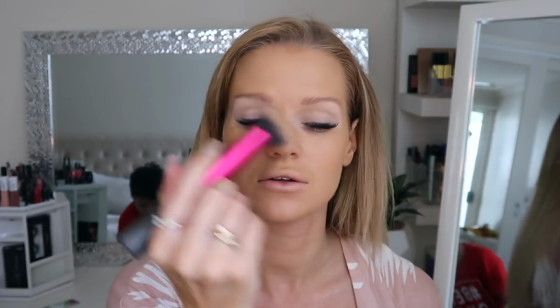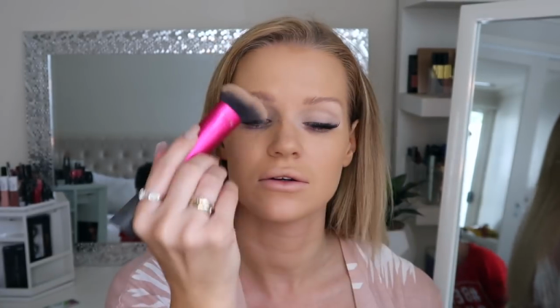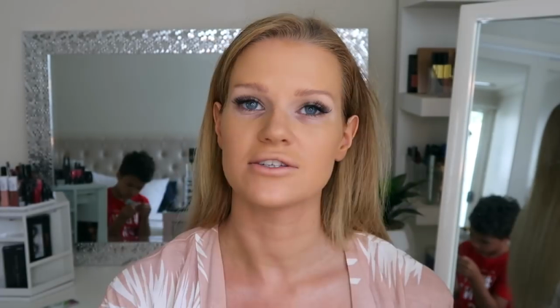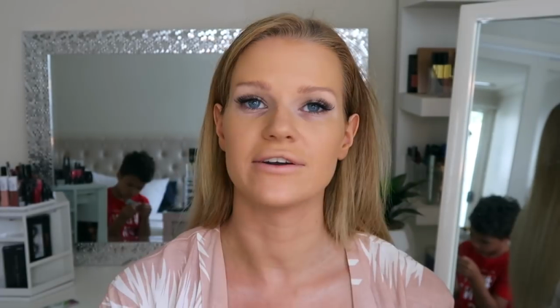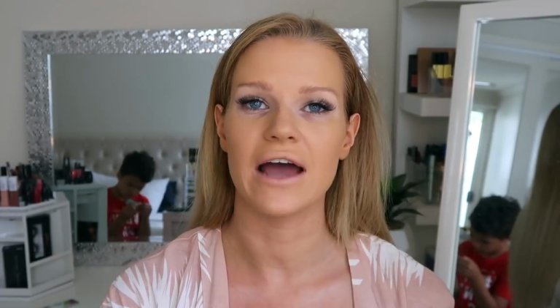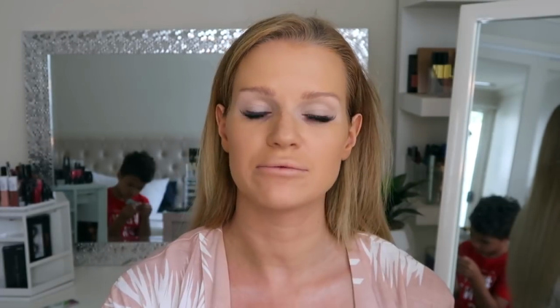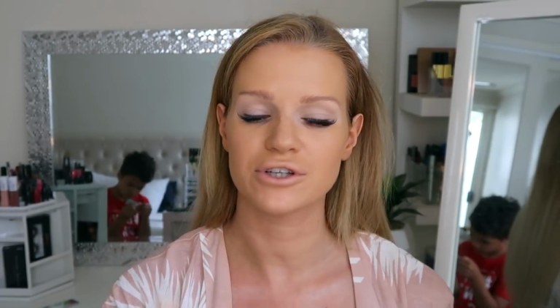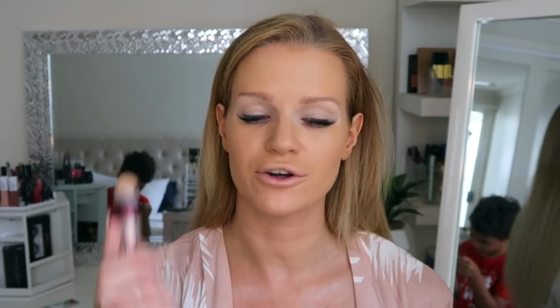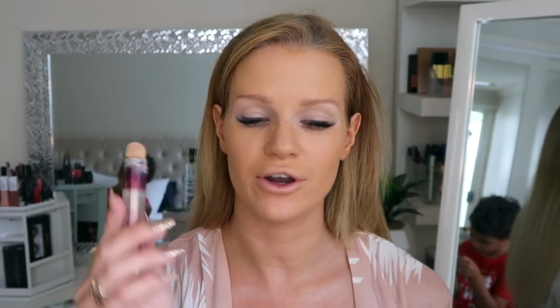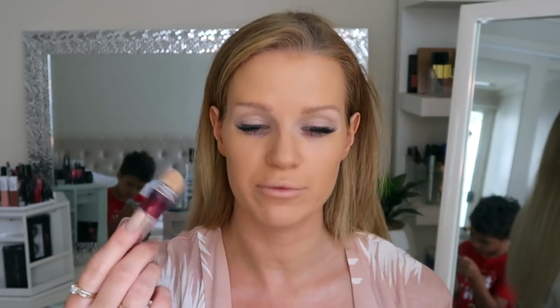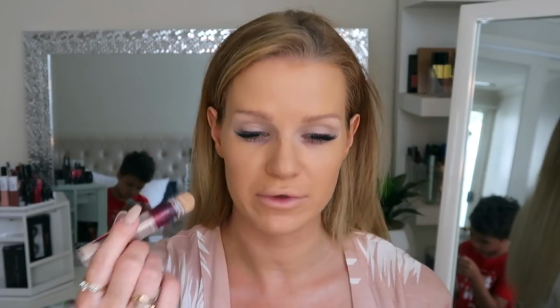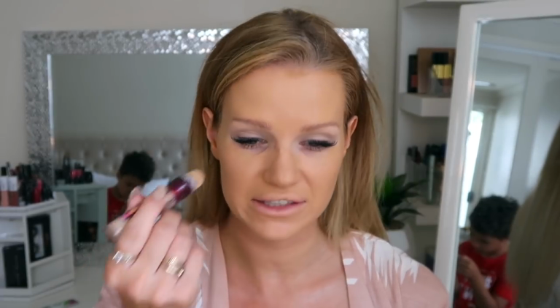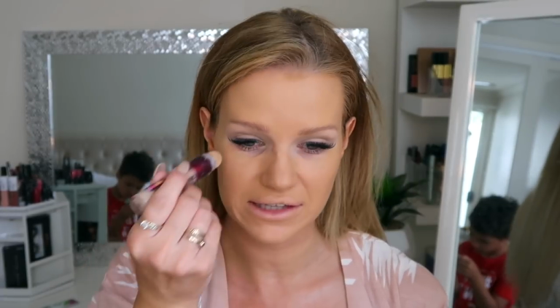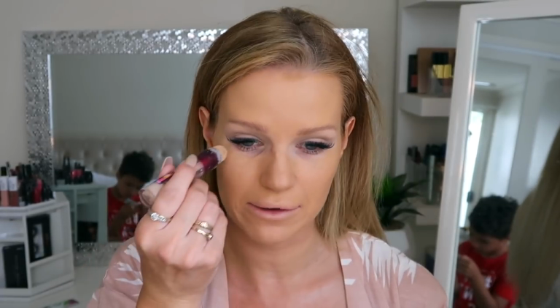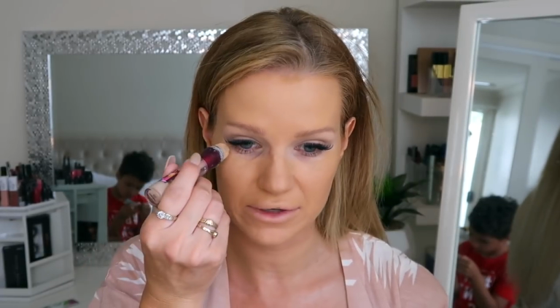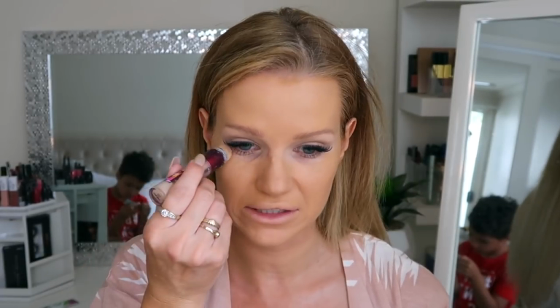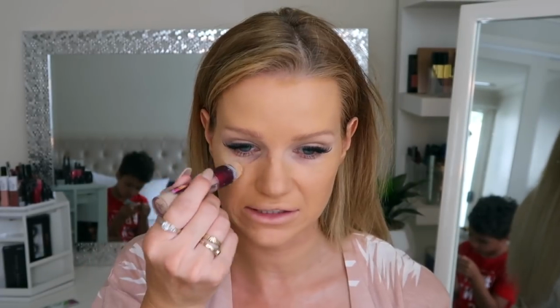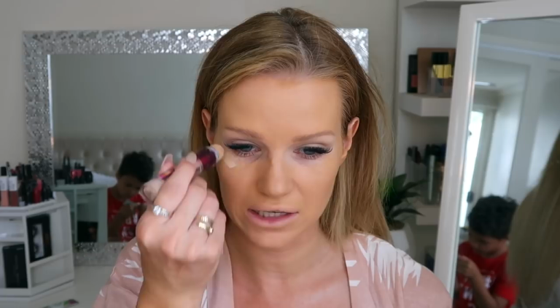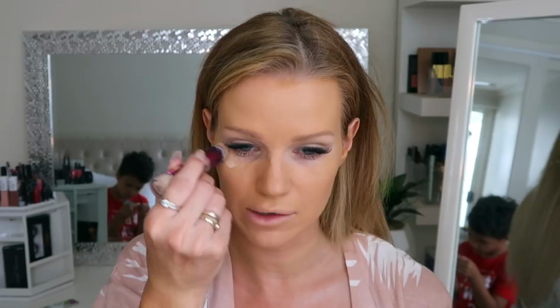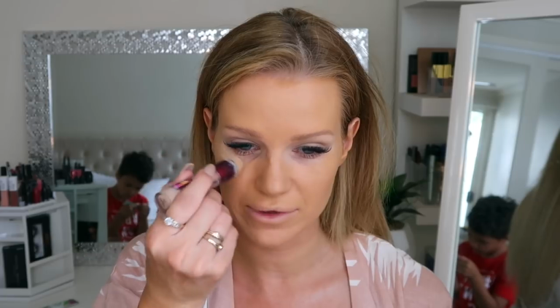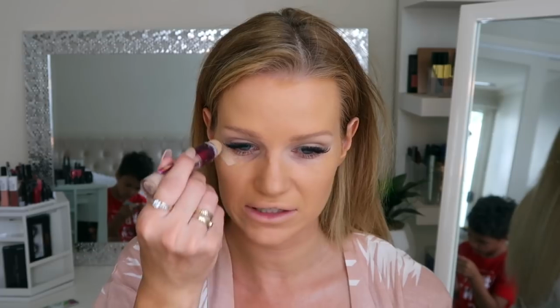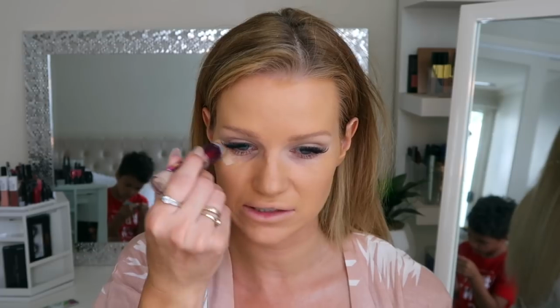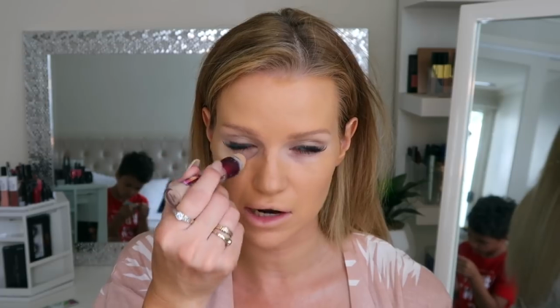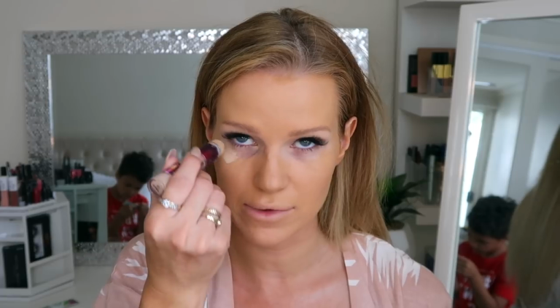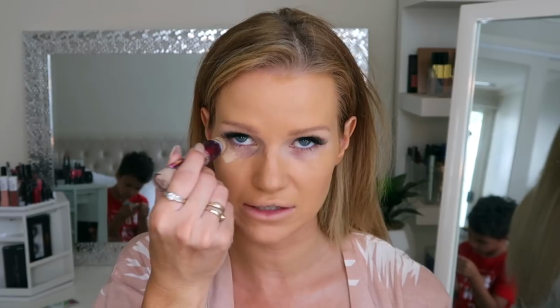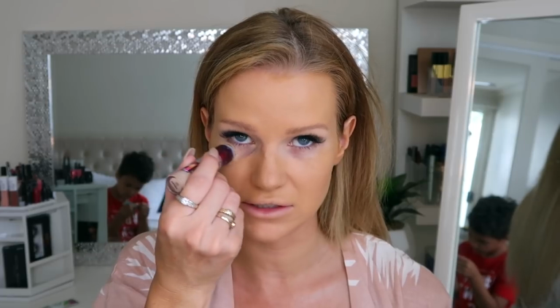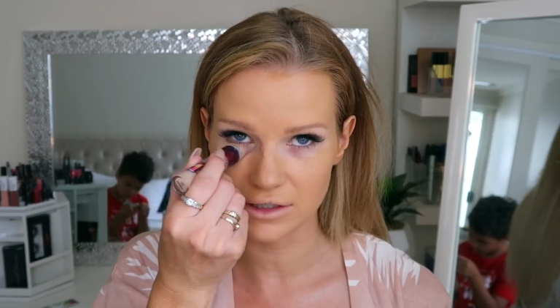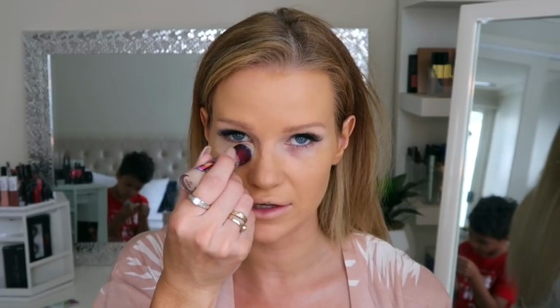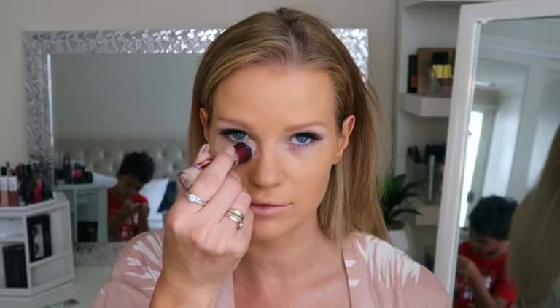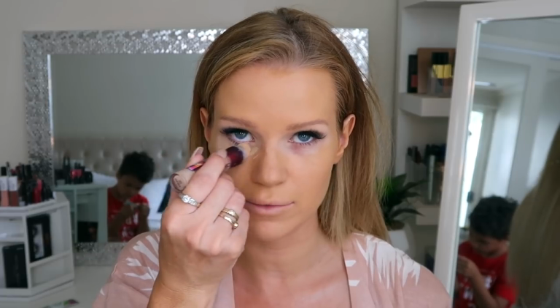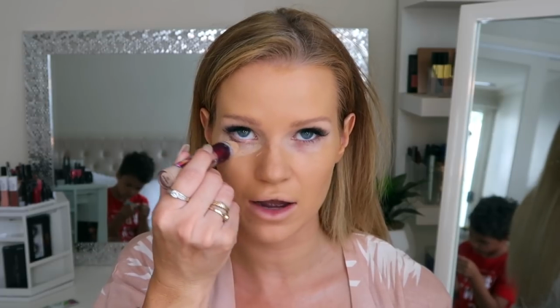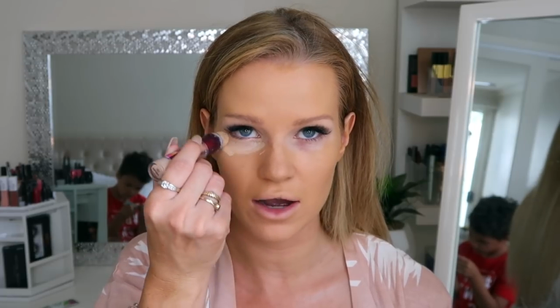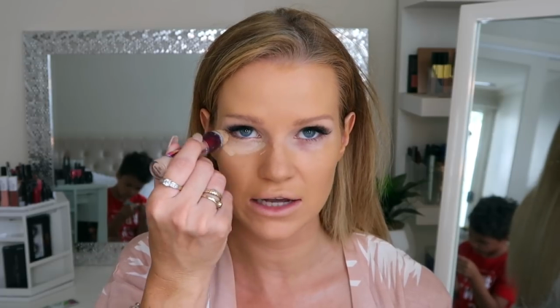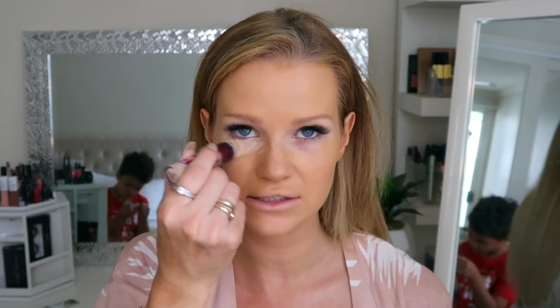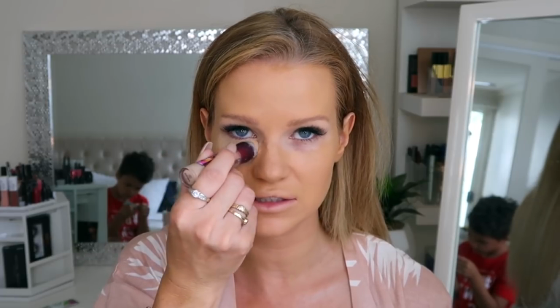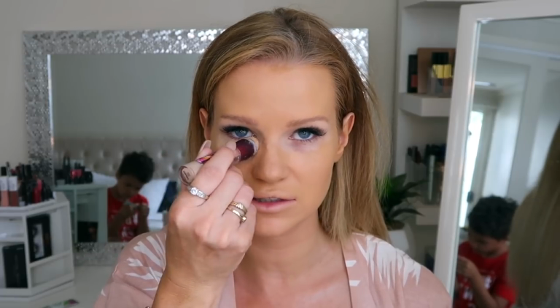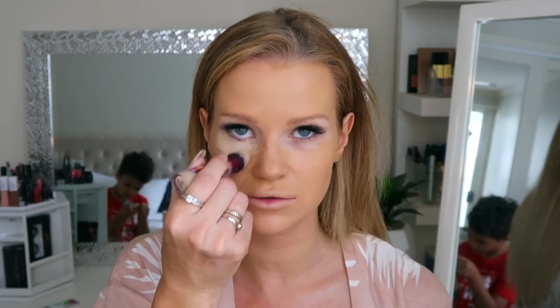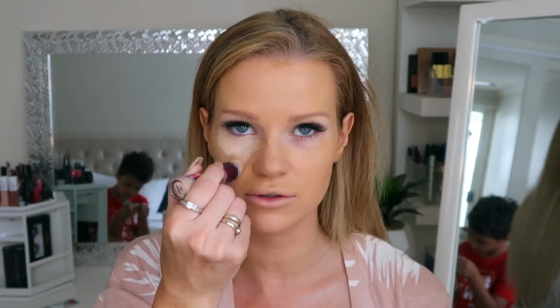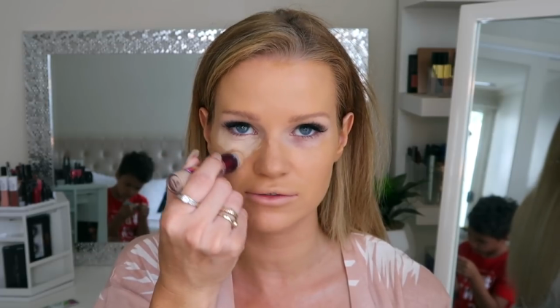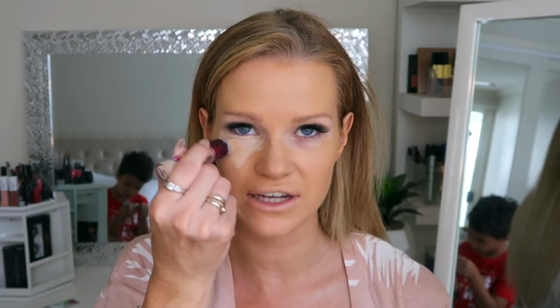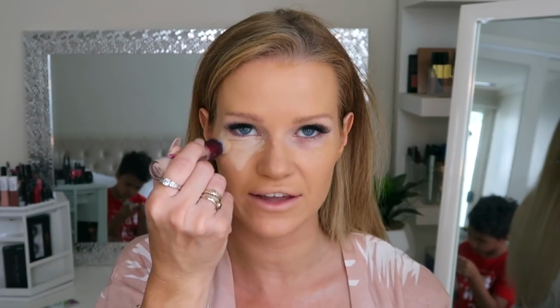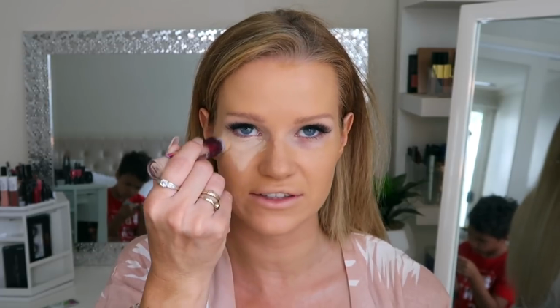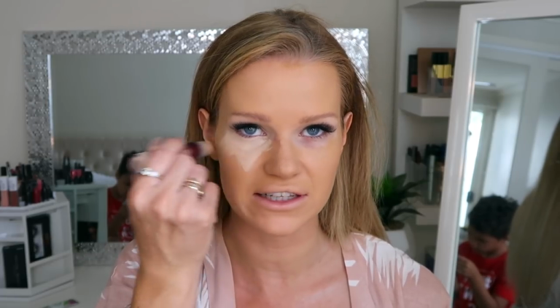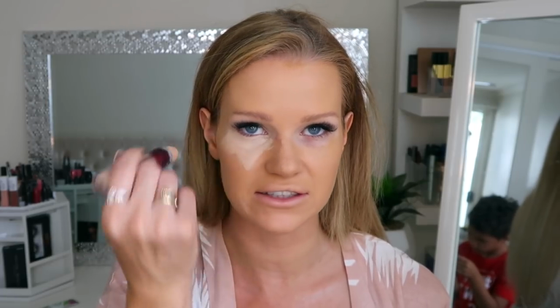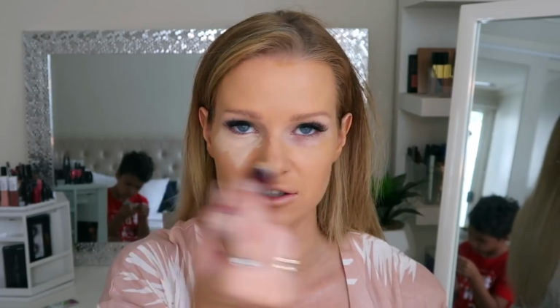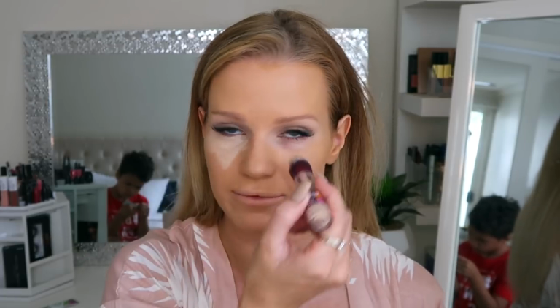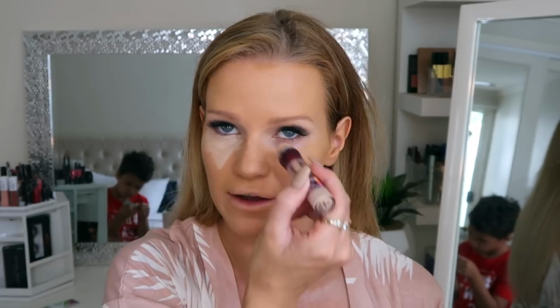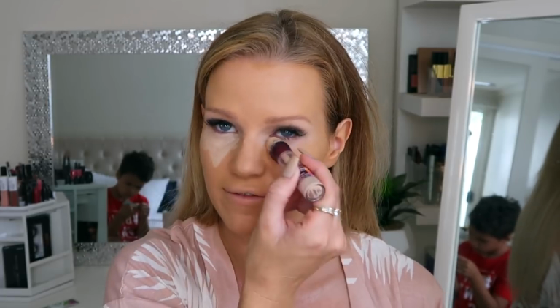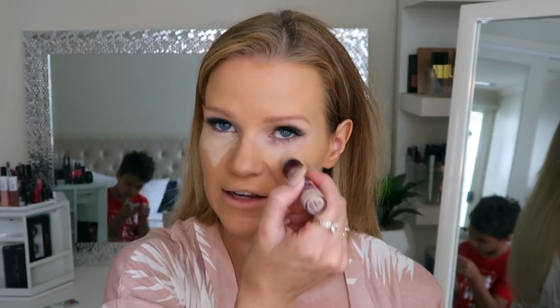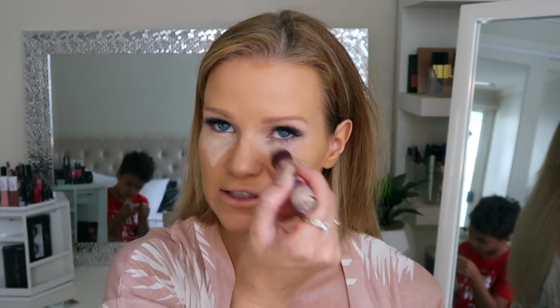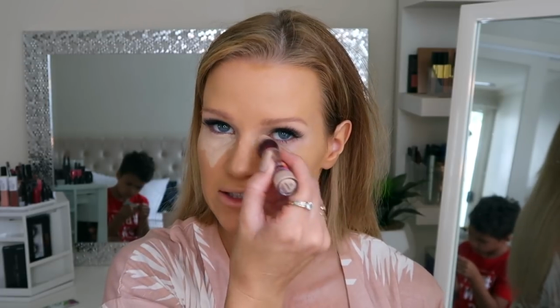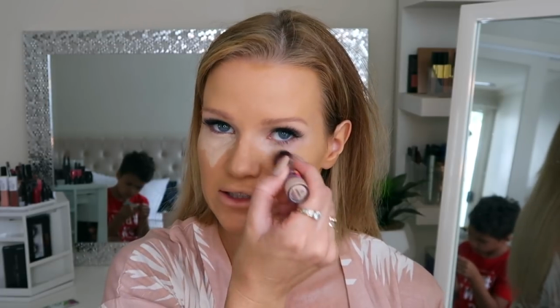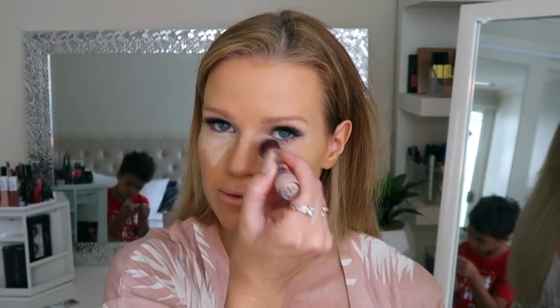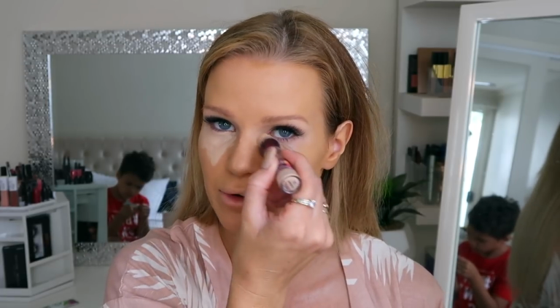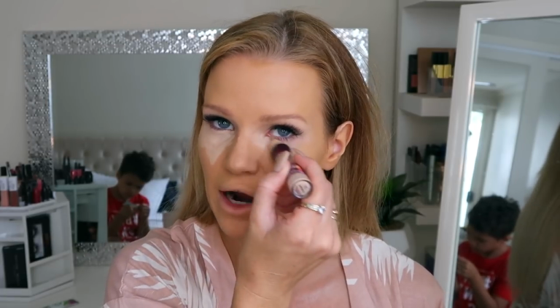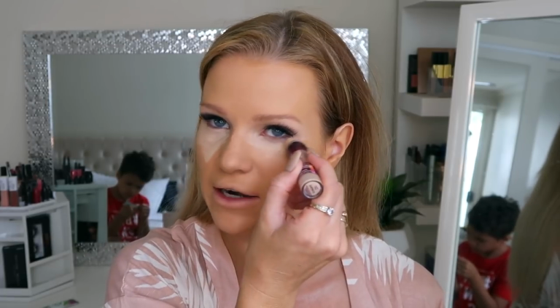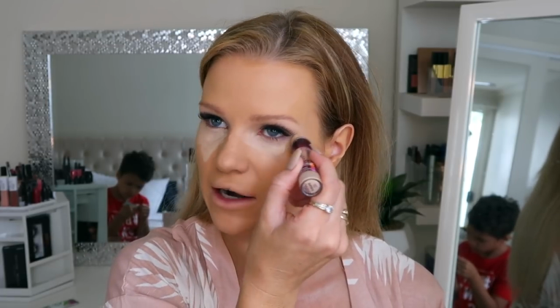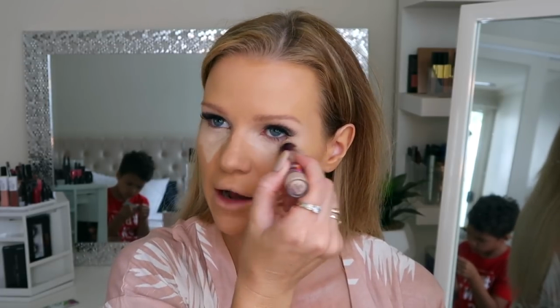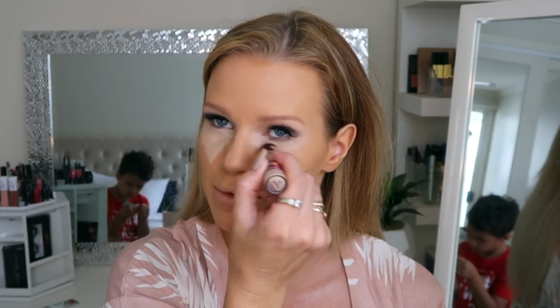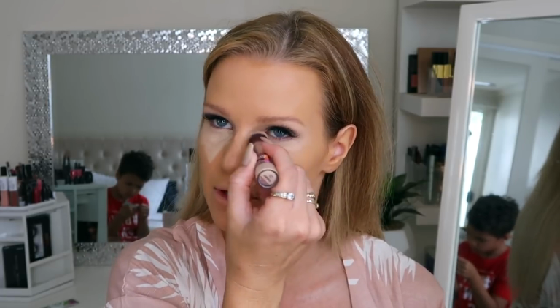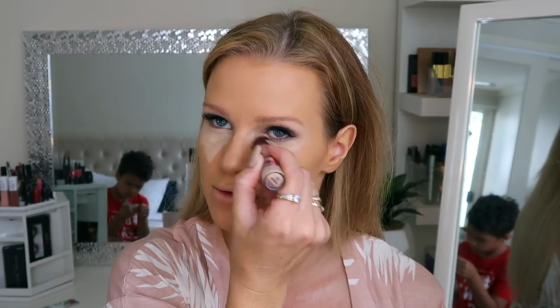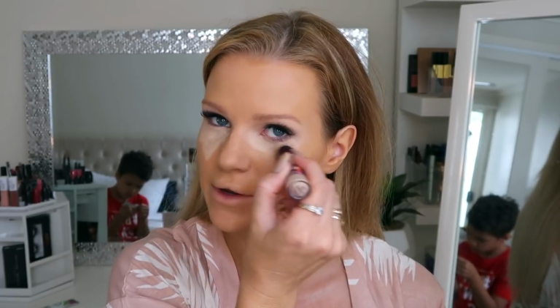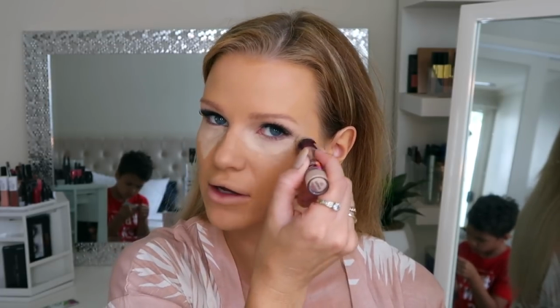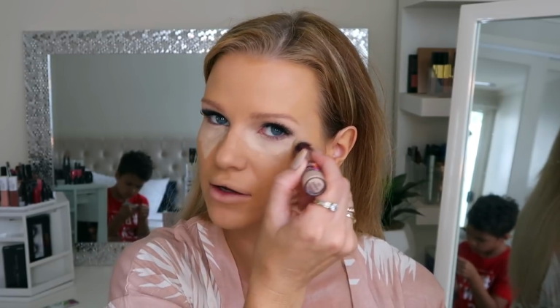Now I'm going to go in with the same concealer underneath my eyes and sort of down the center of my face just to brighten it up a little bit.